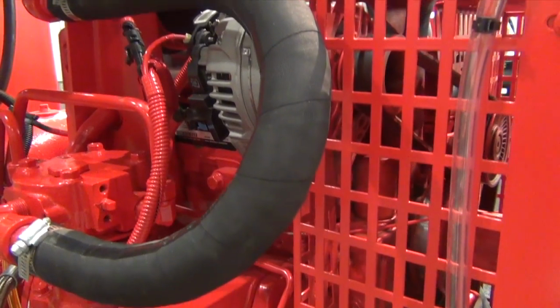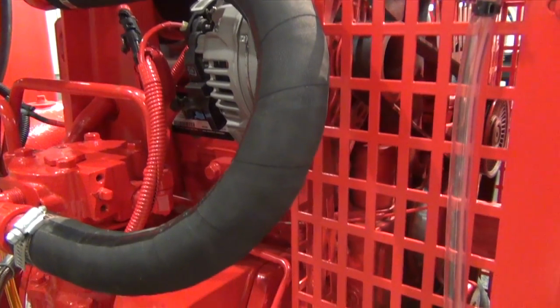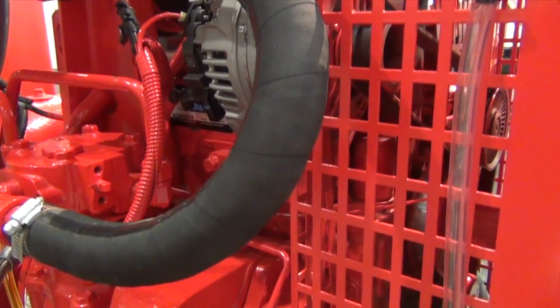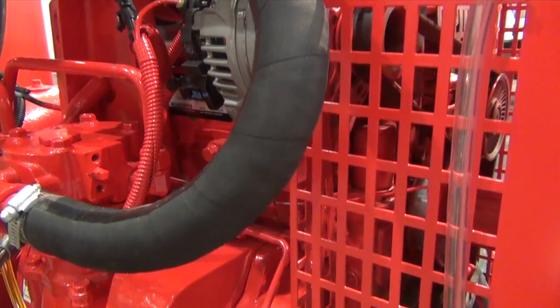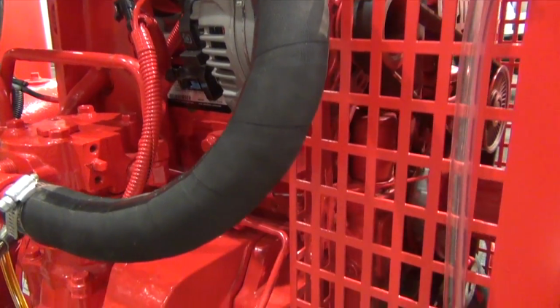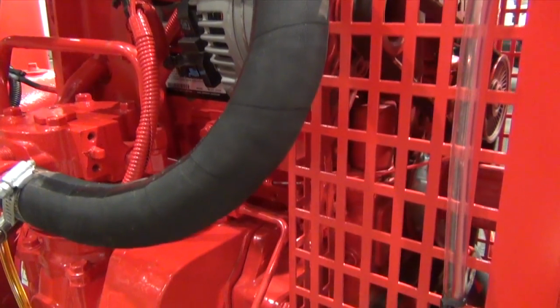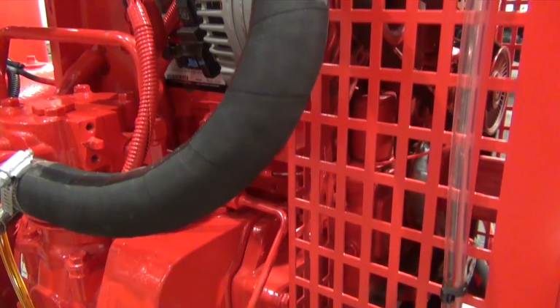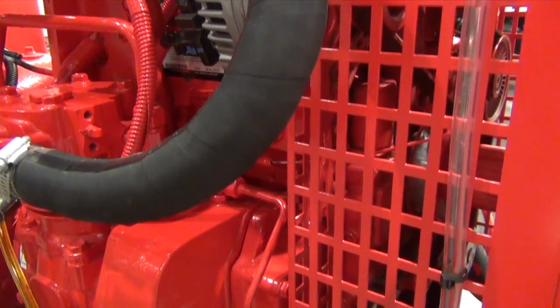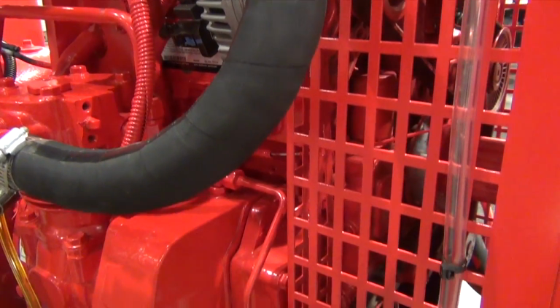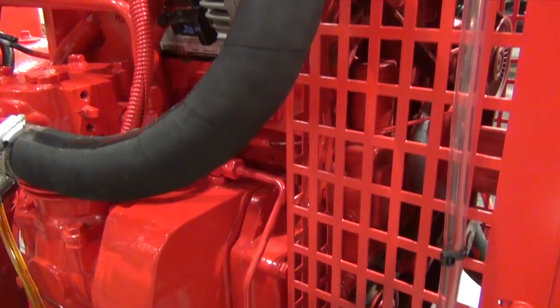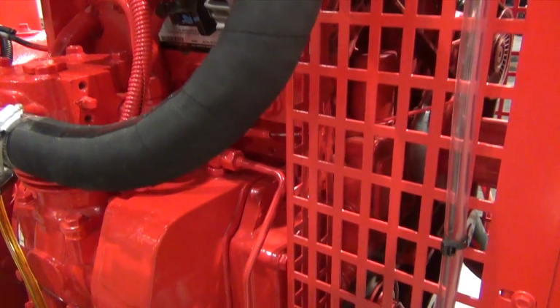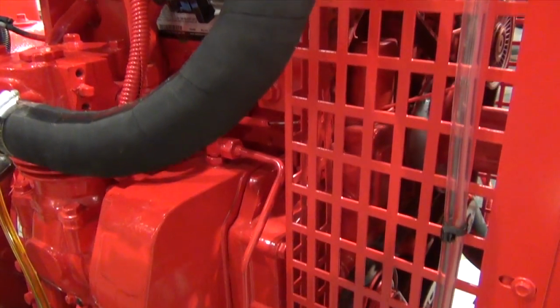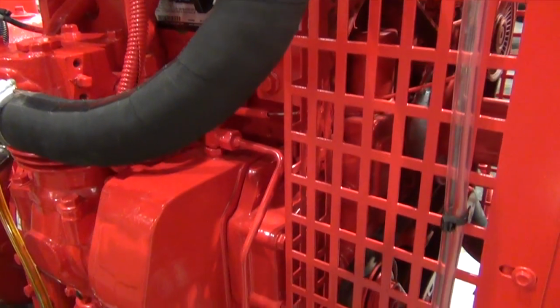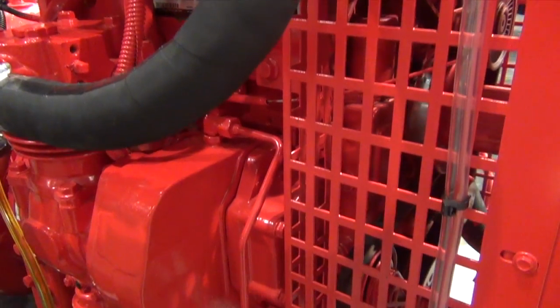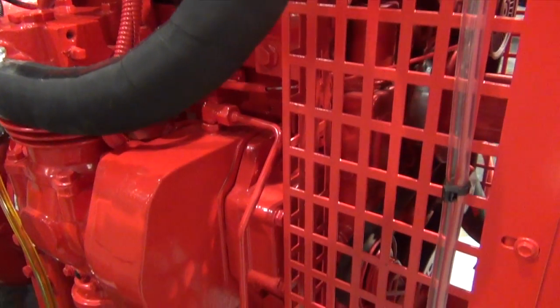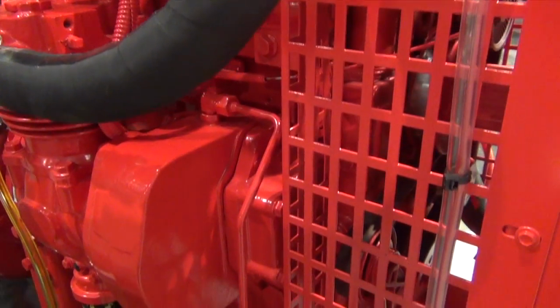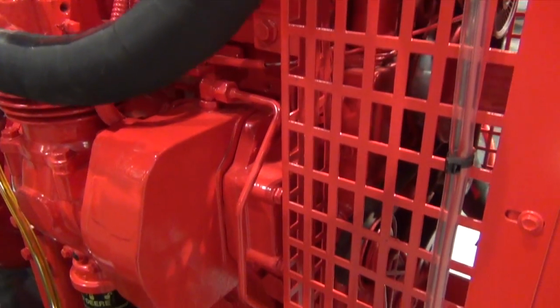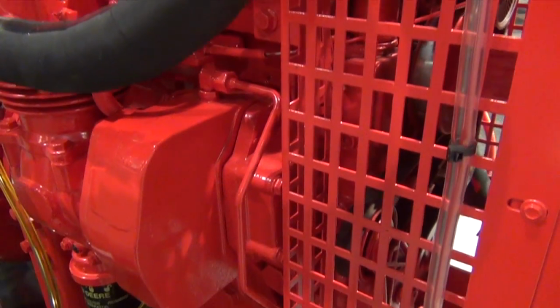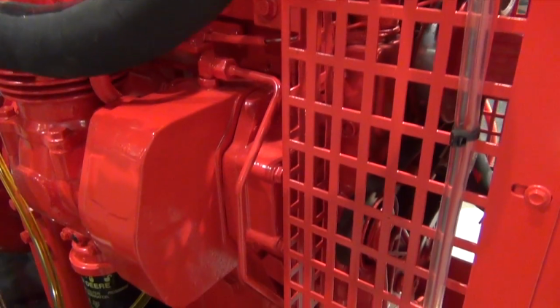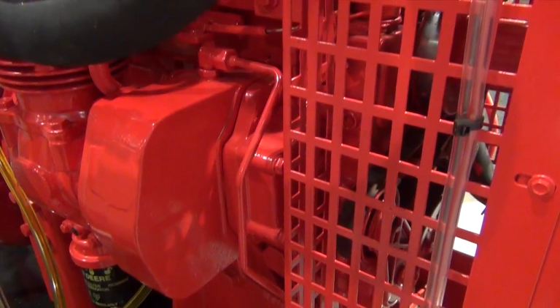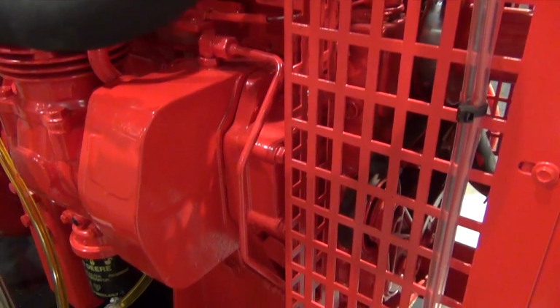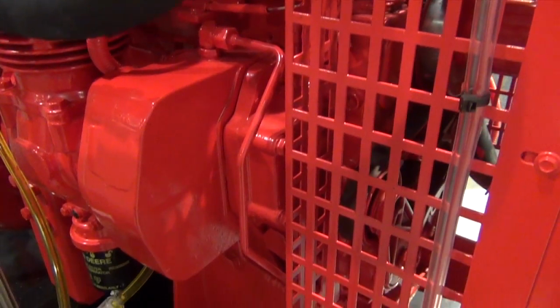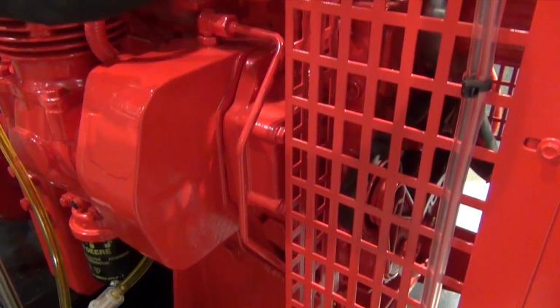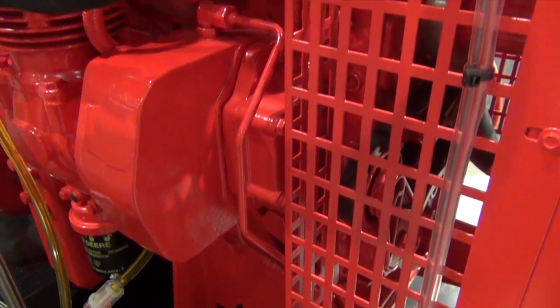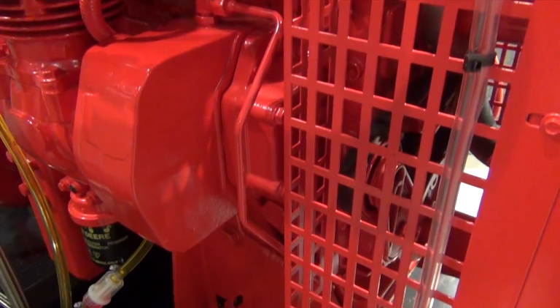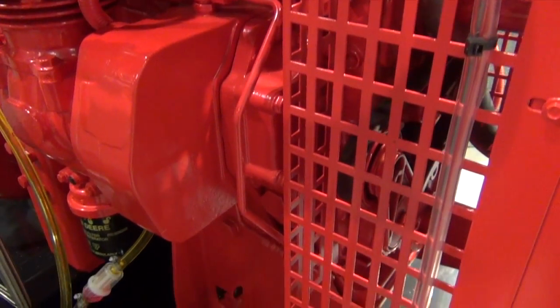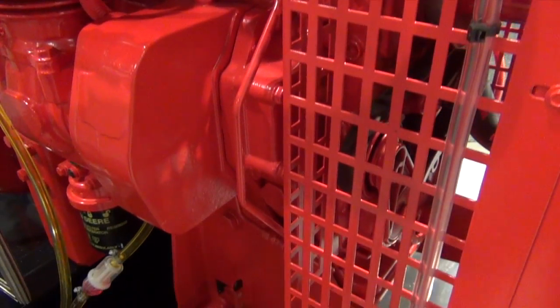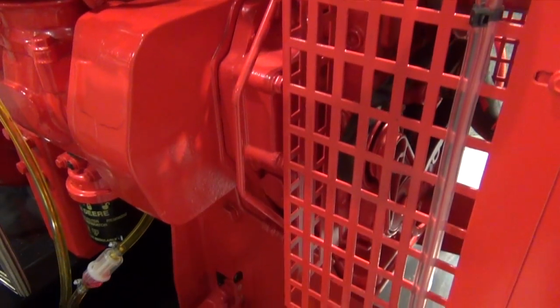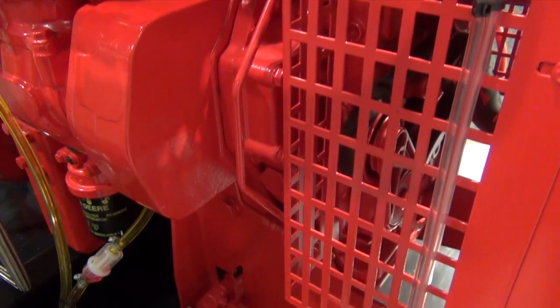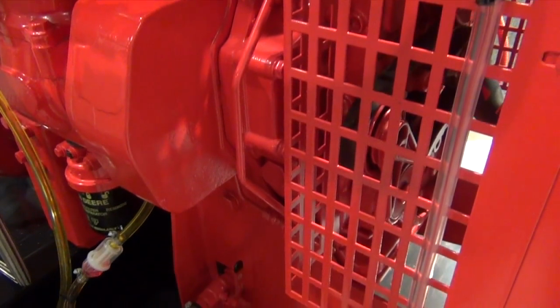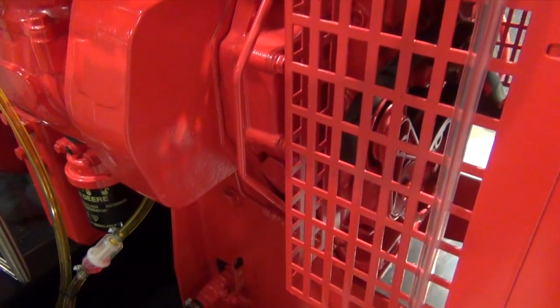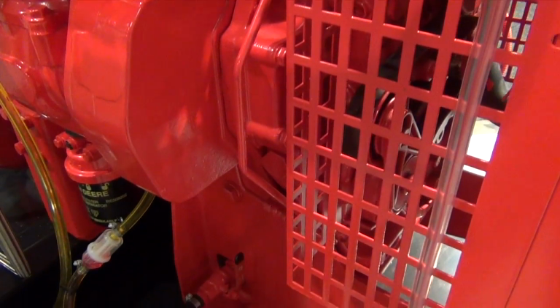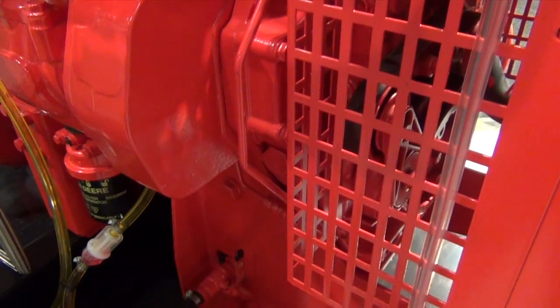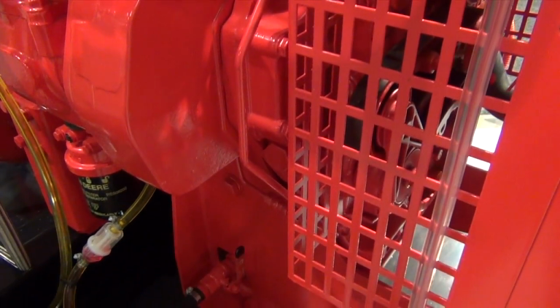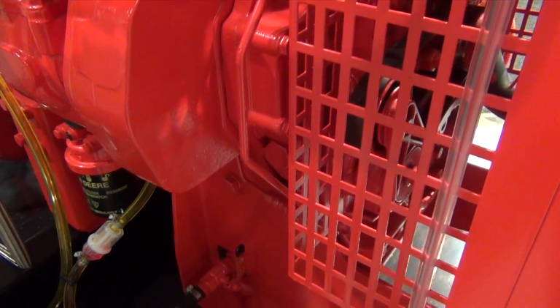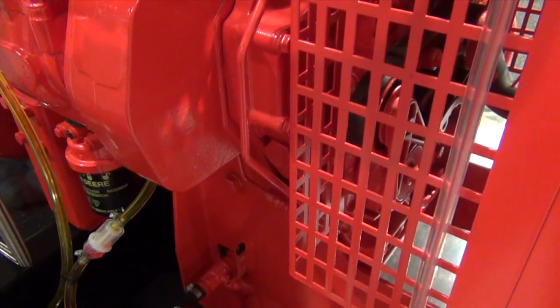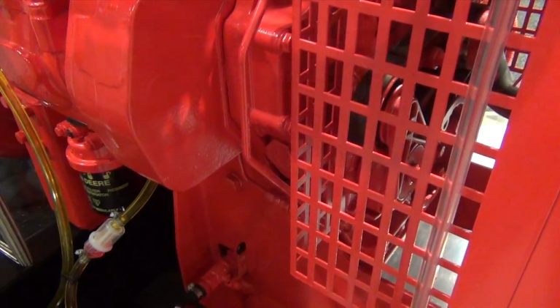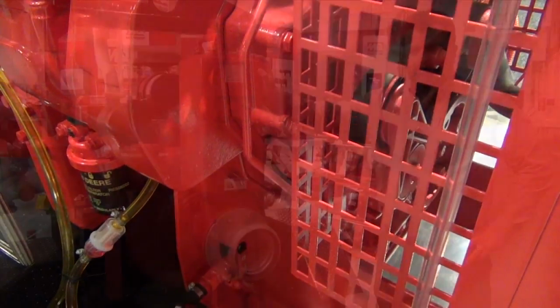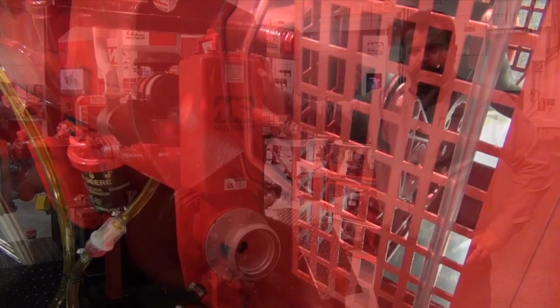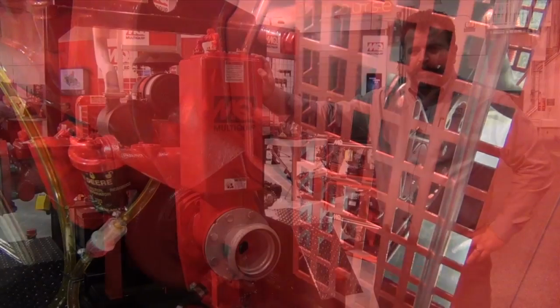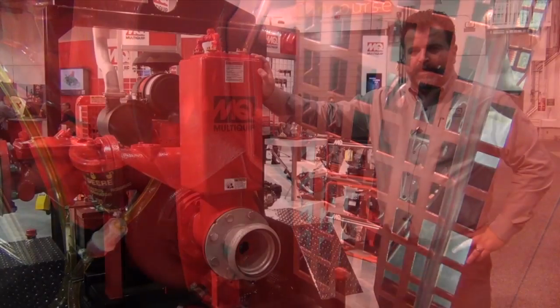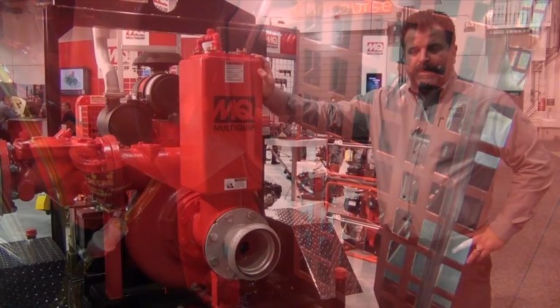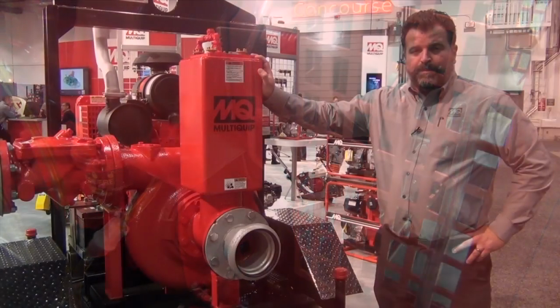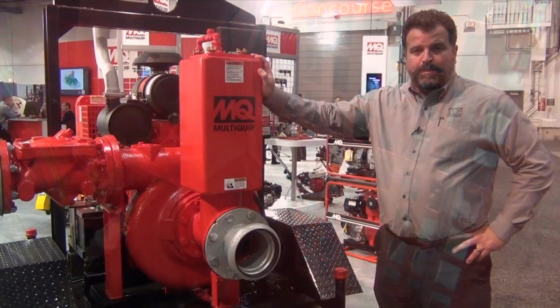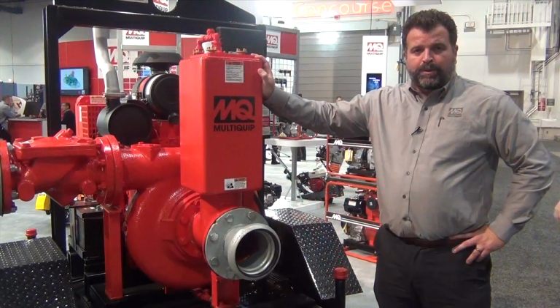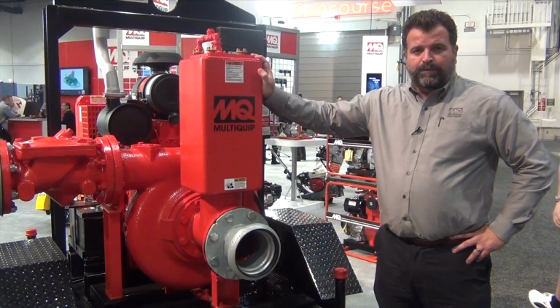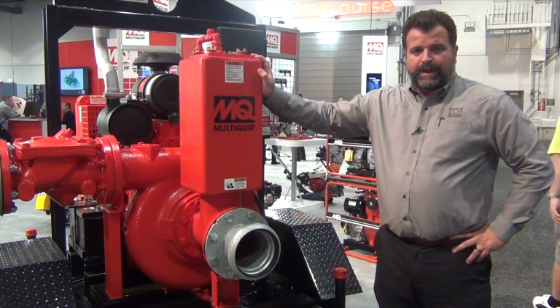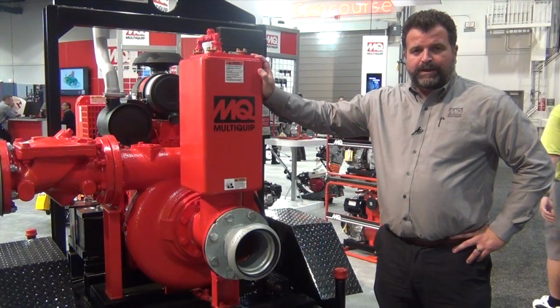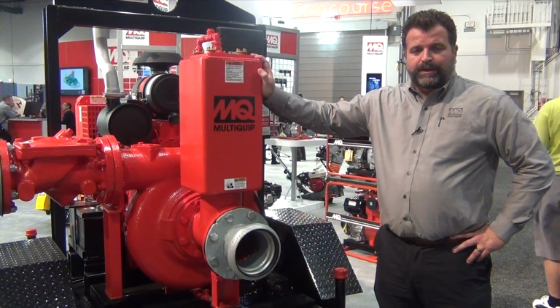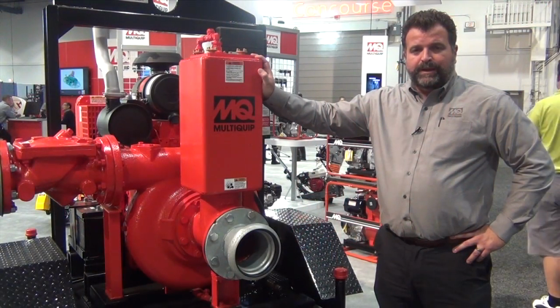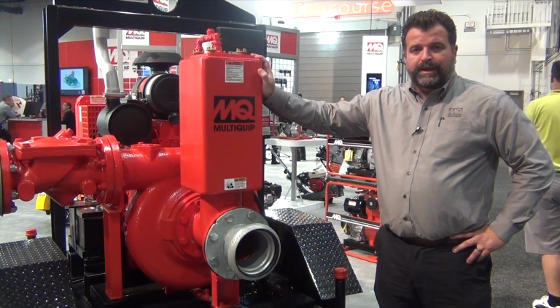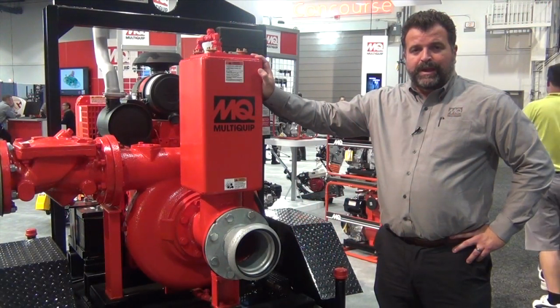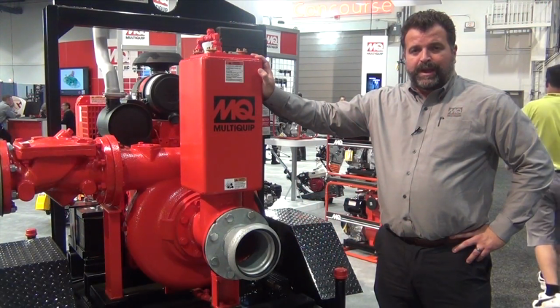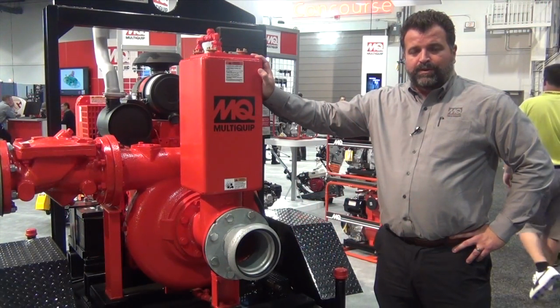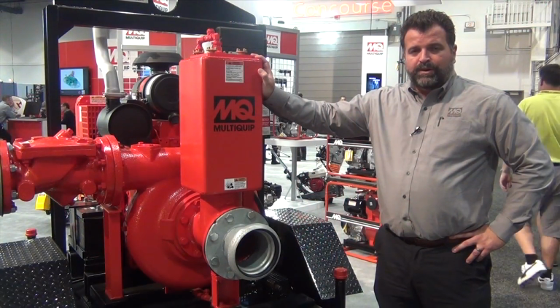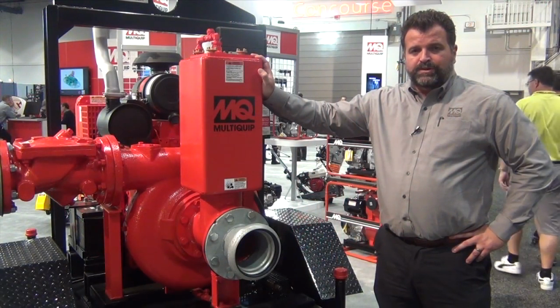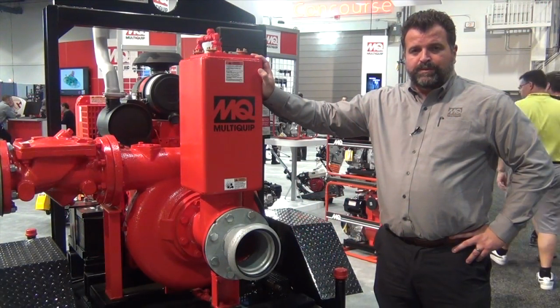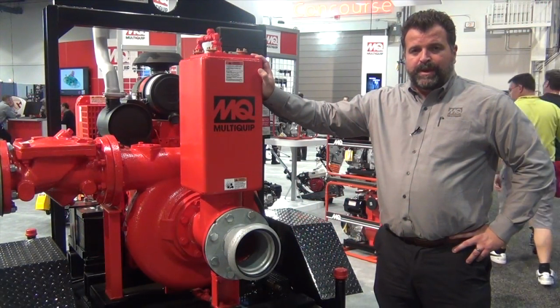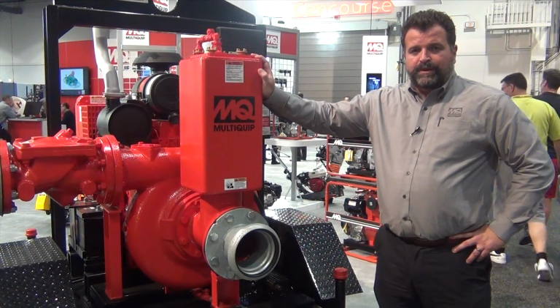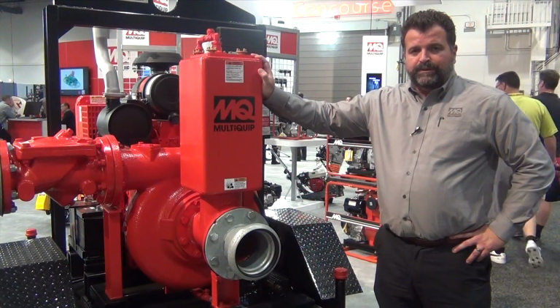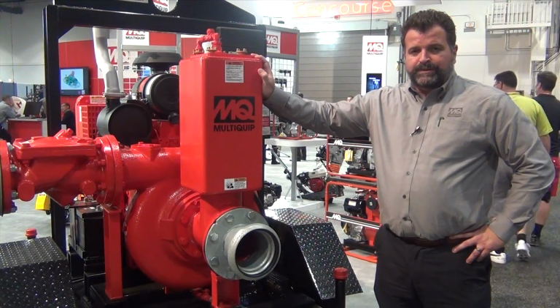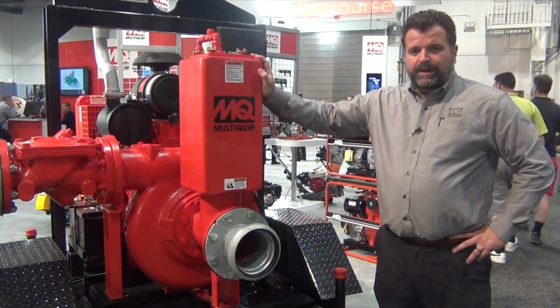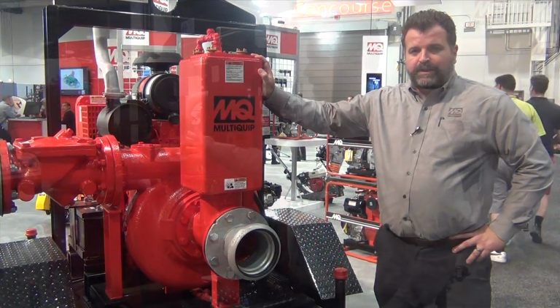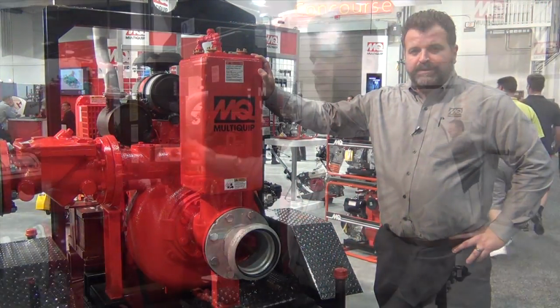Another feature is that it is, as a trash pump, capable of handling a large amount of solids.